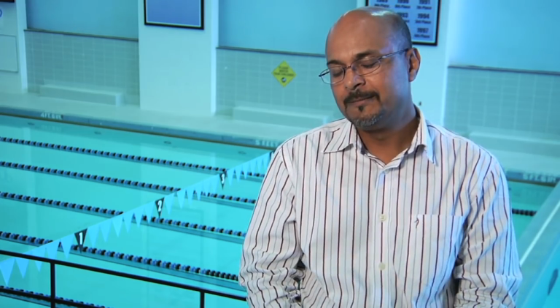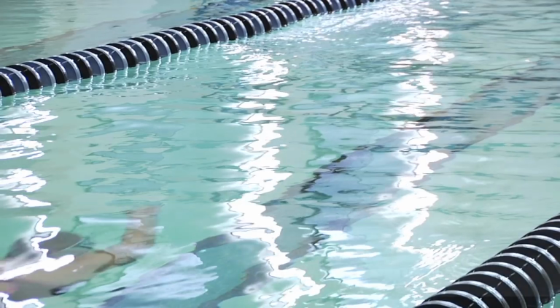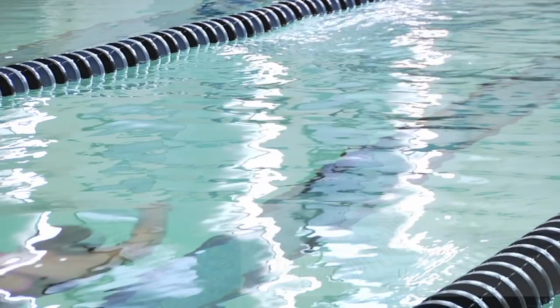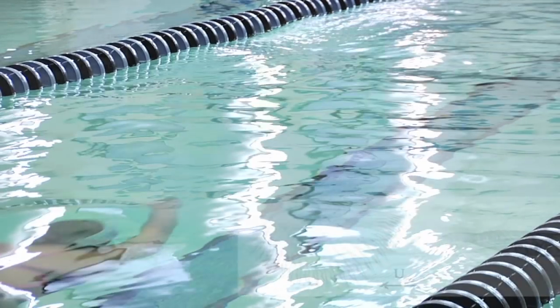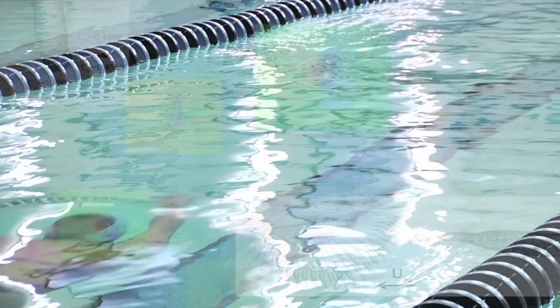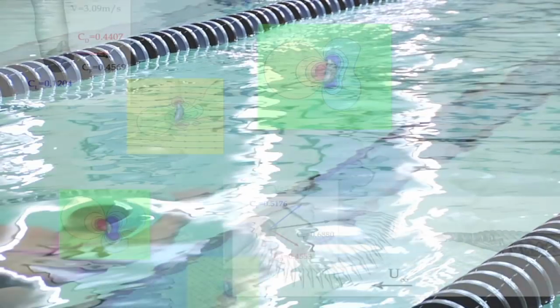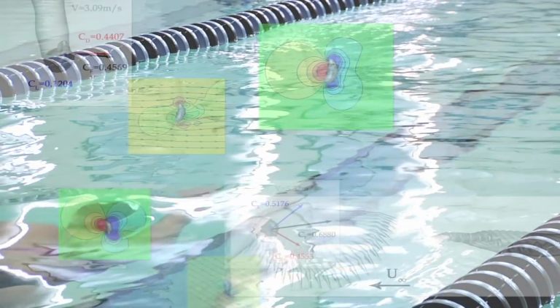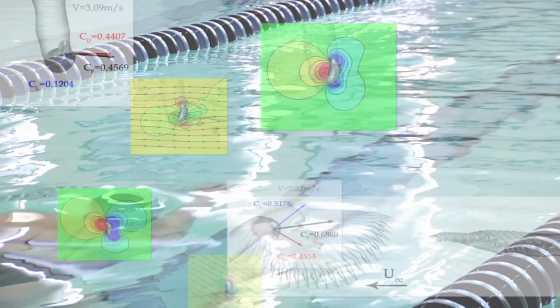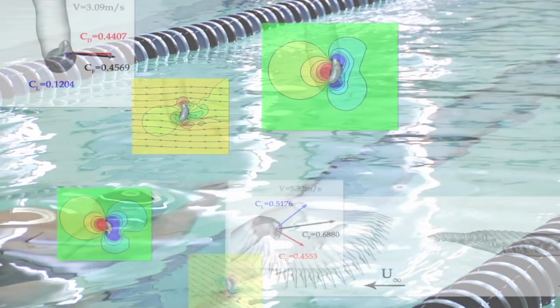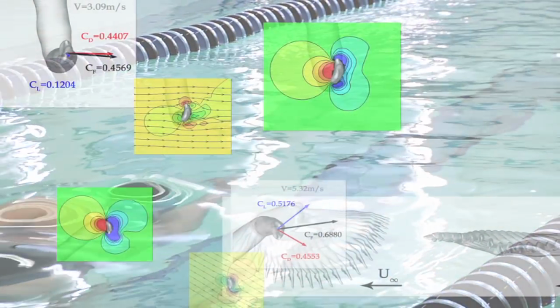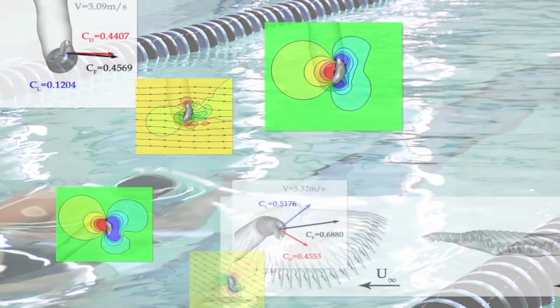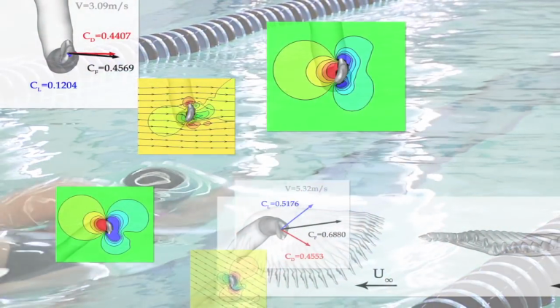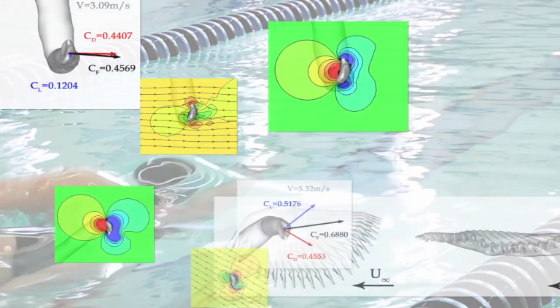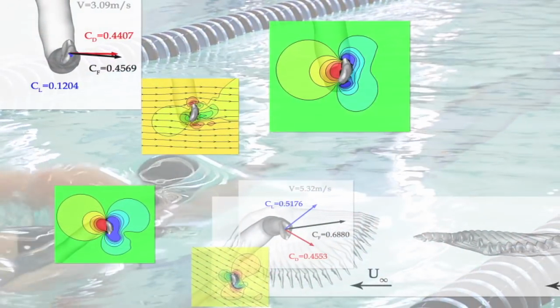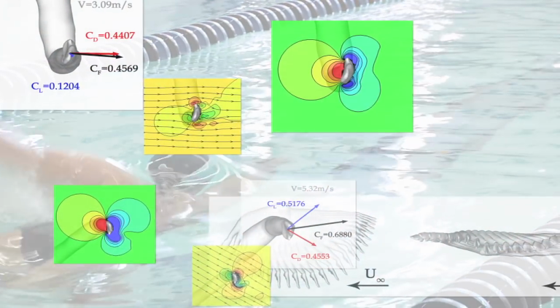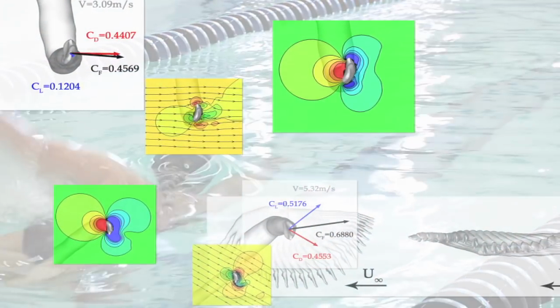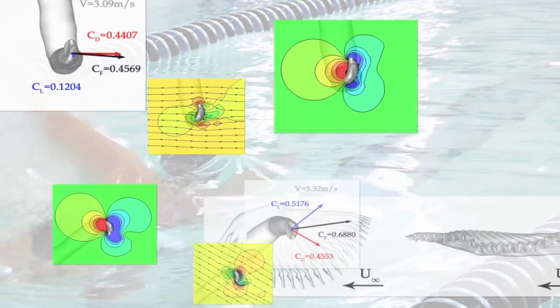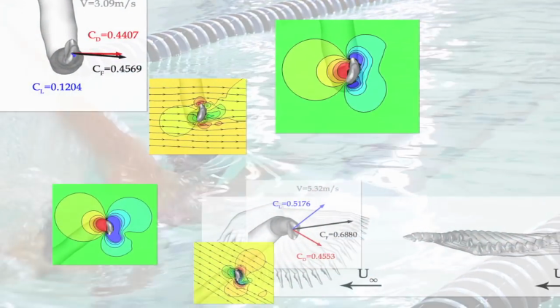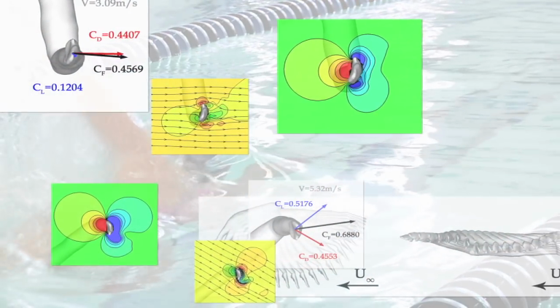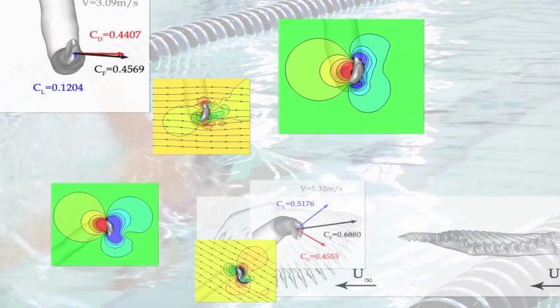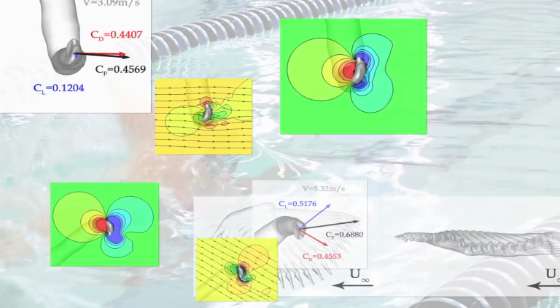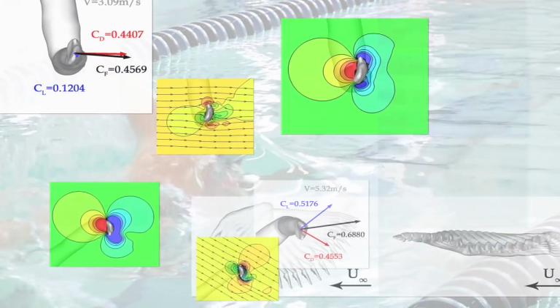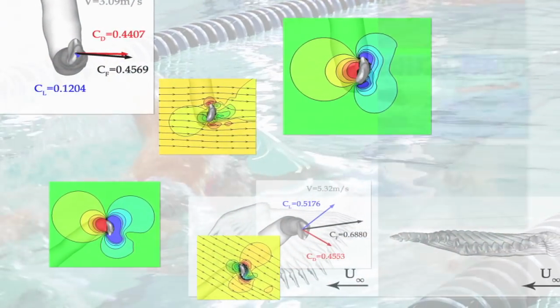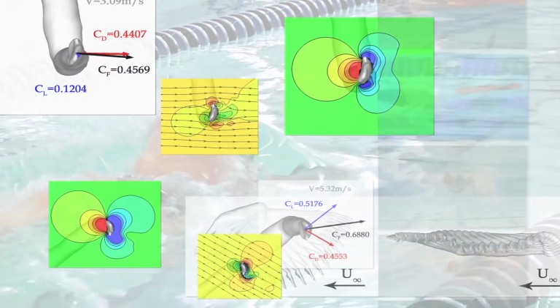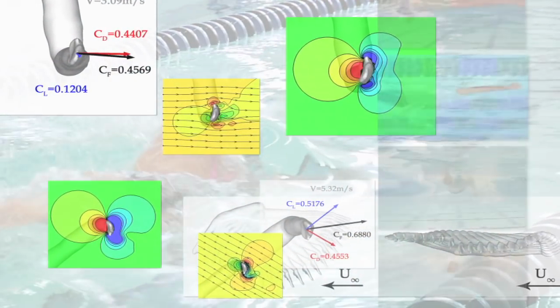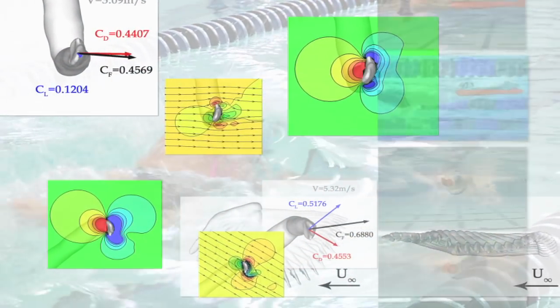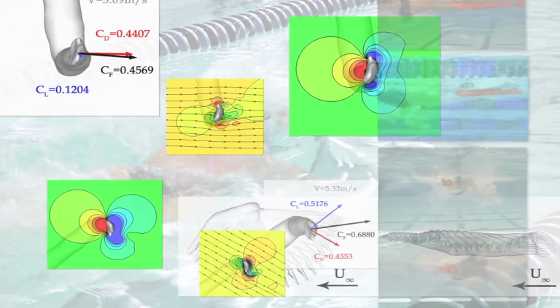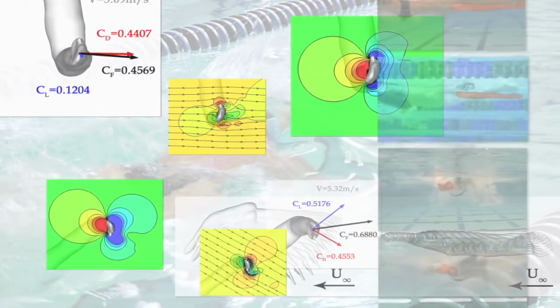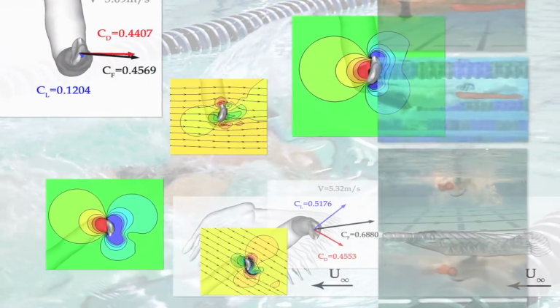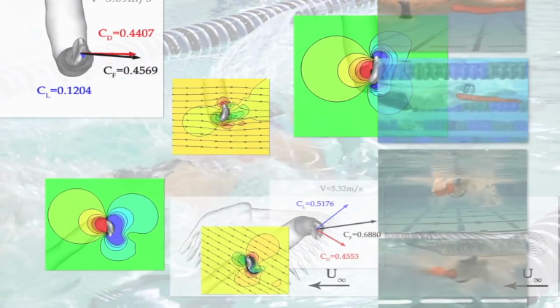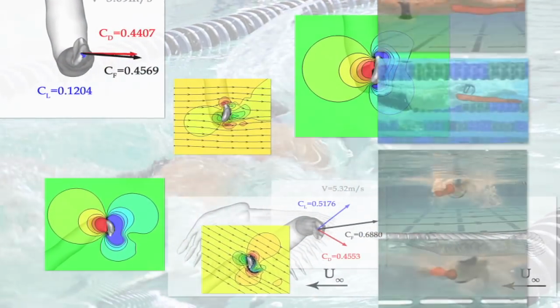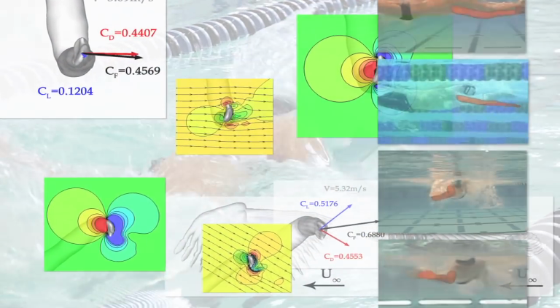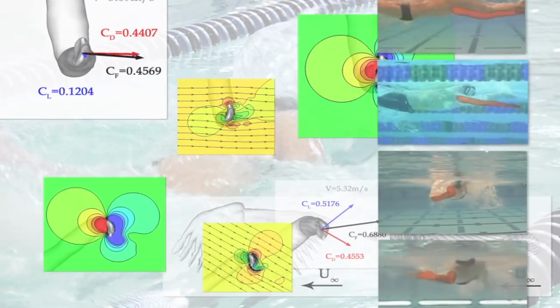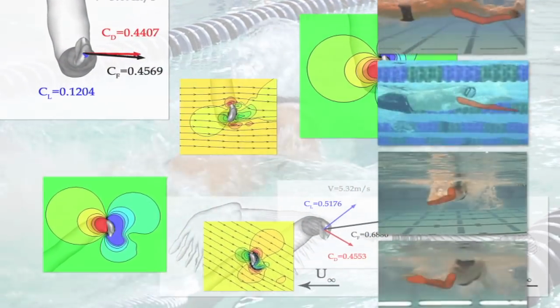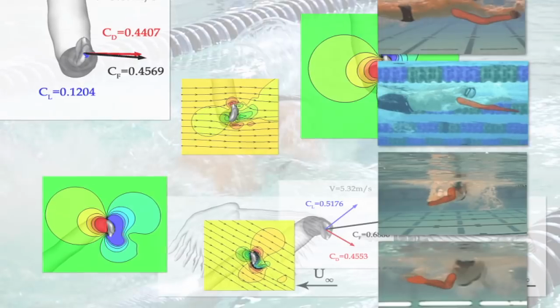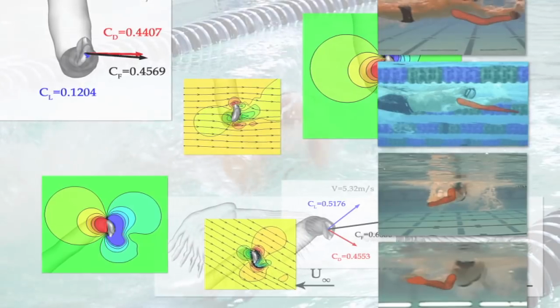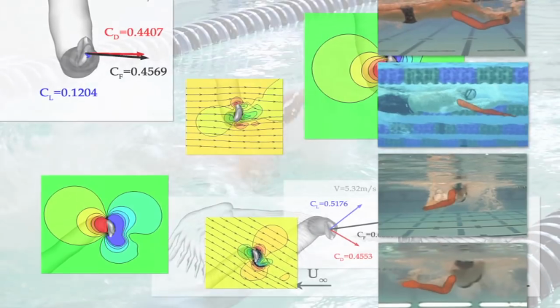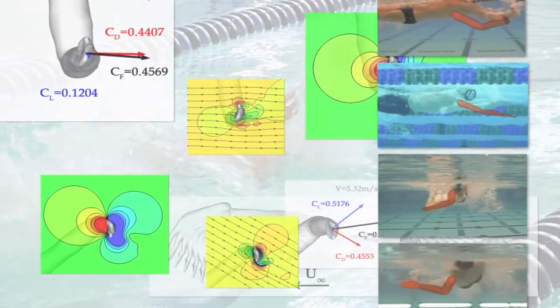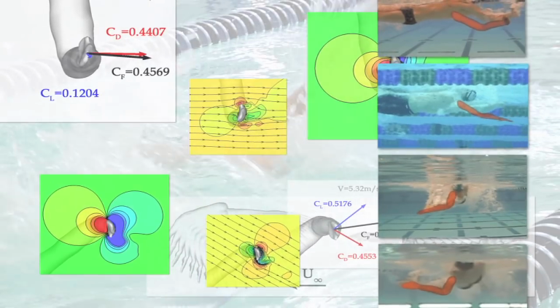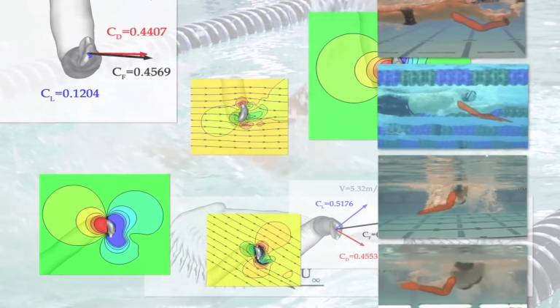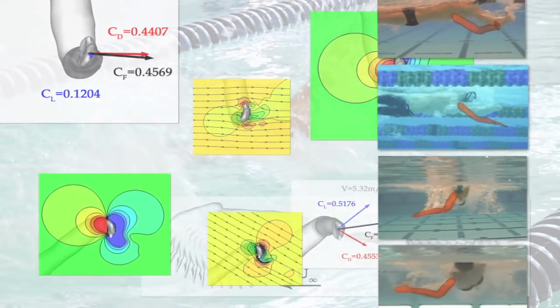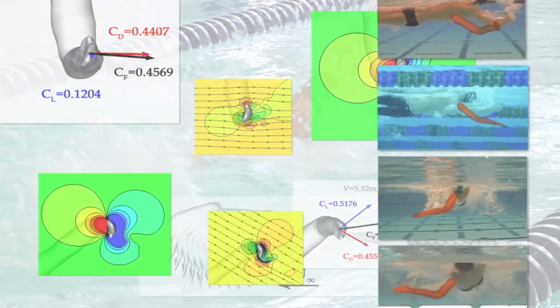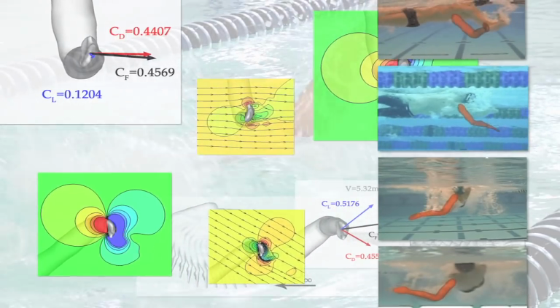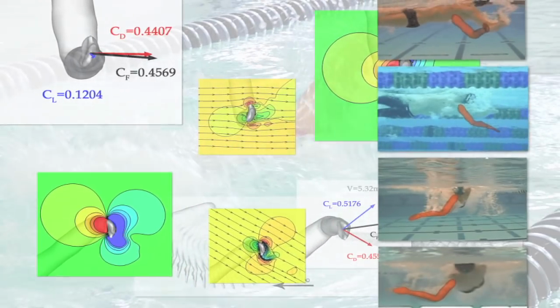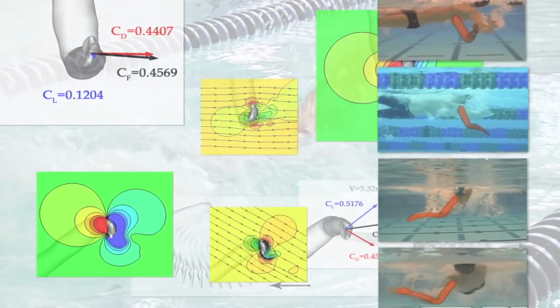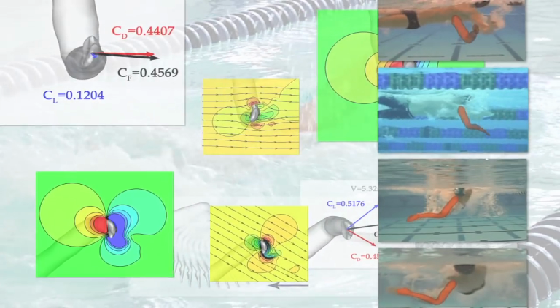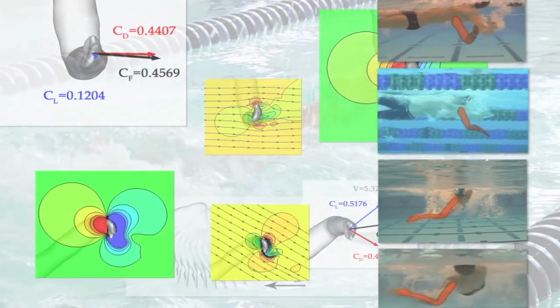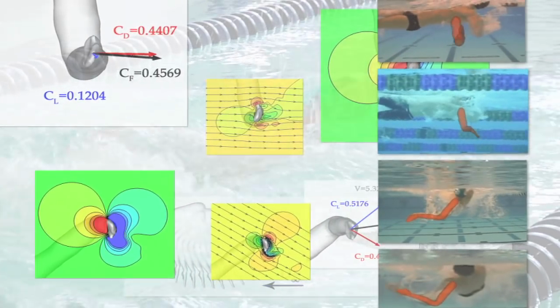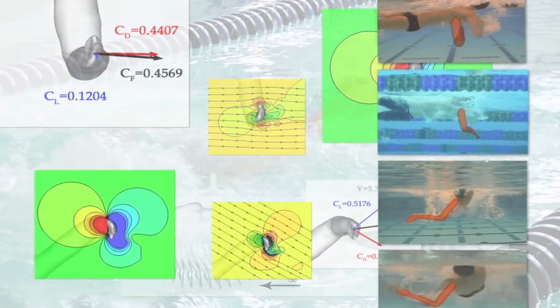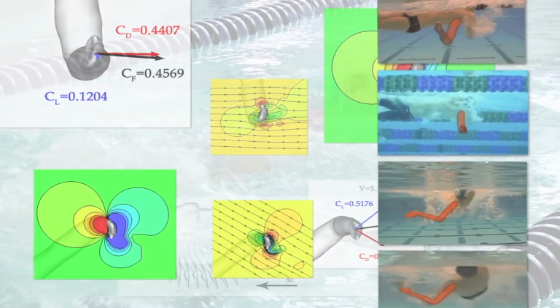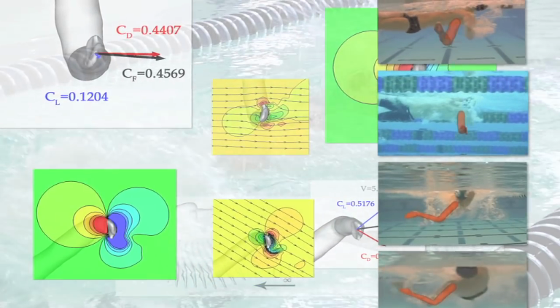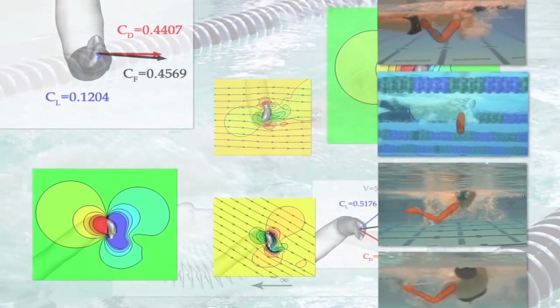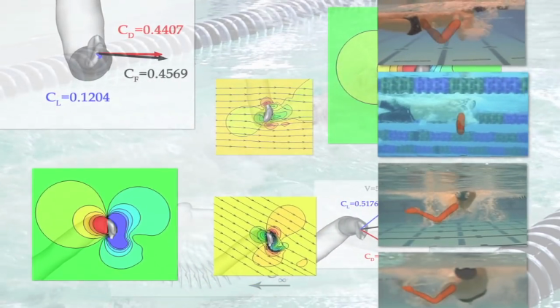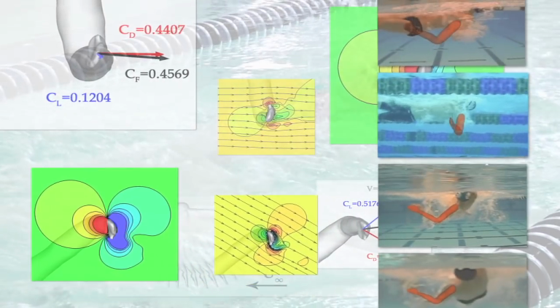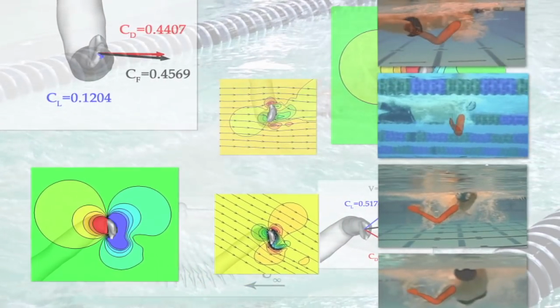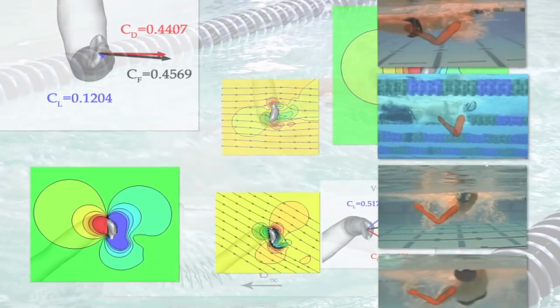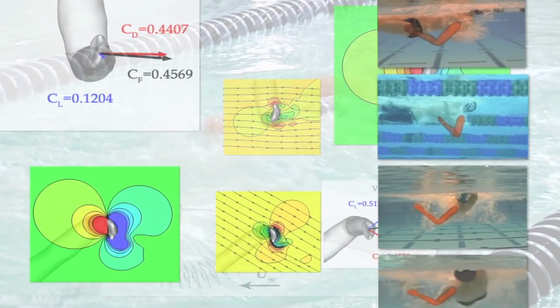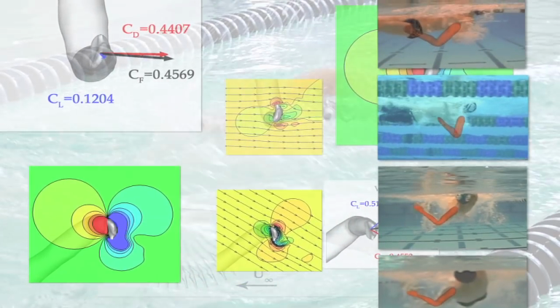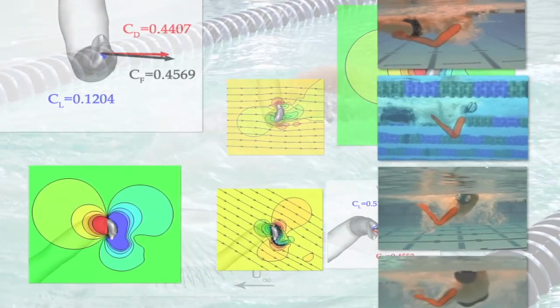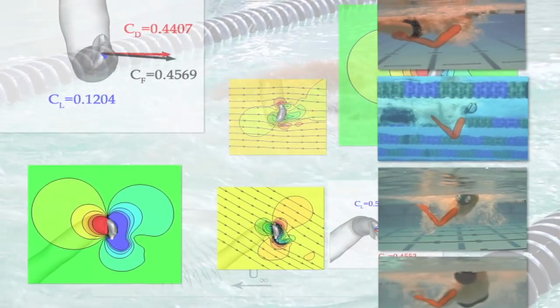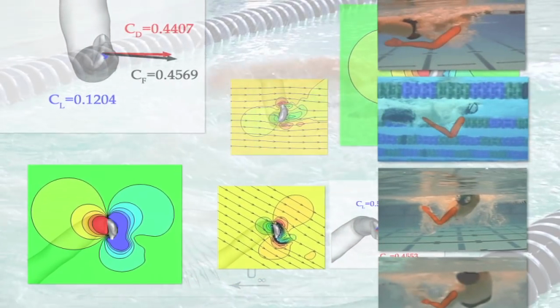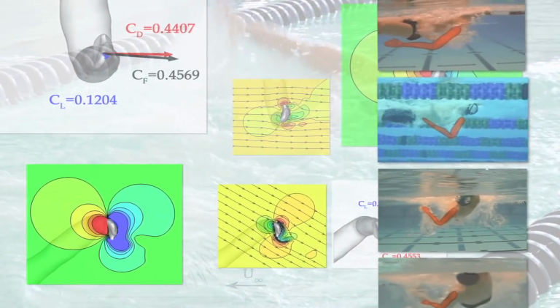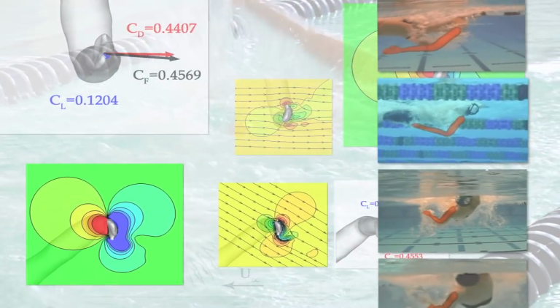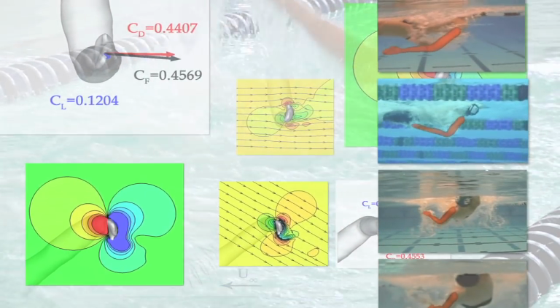Dr. Mittal and his team used high-resolution images and underwater video to compare these two strokes.